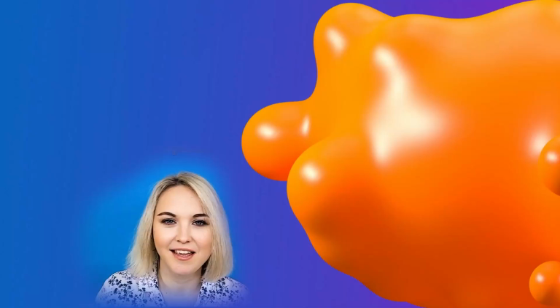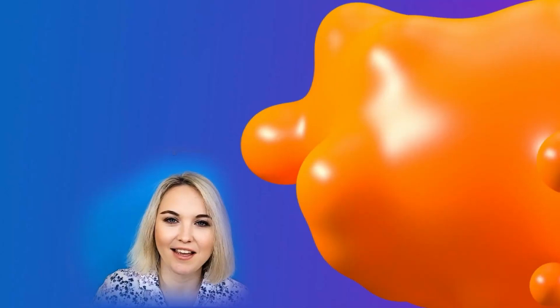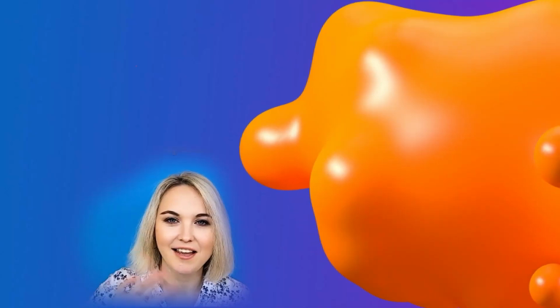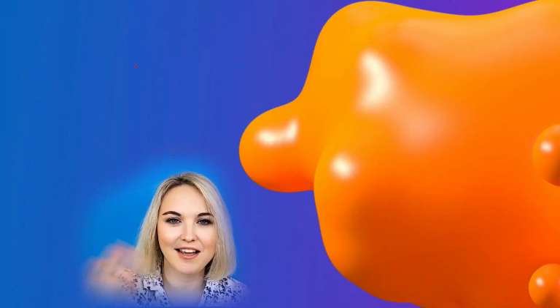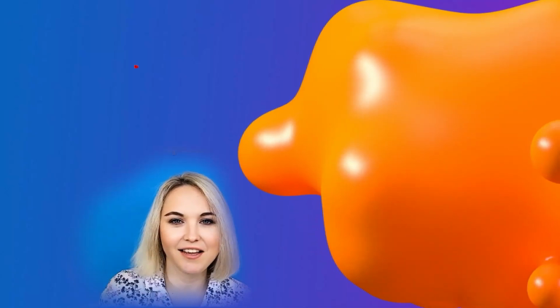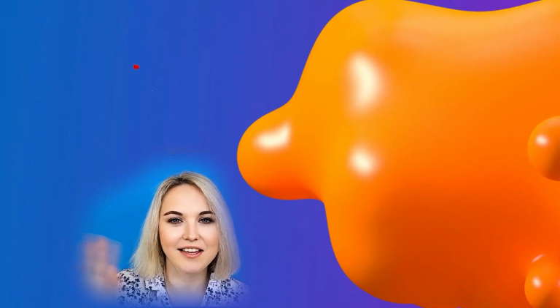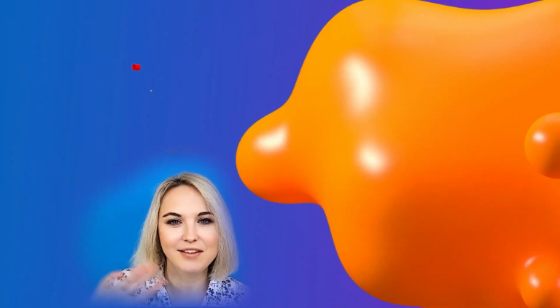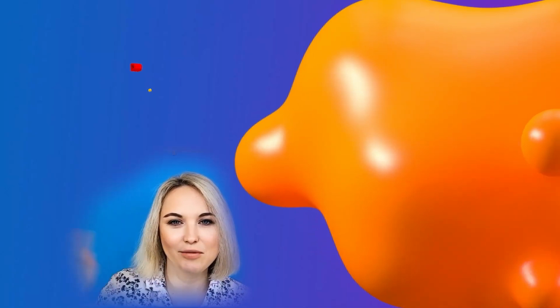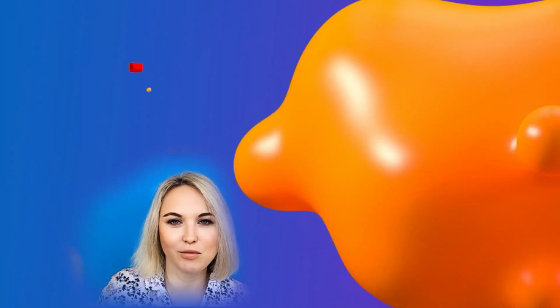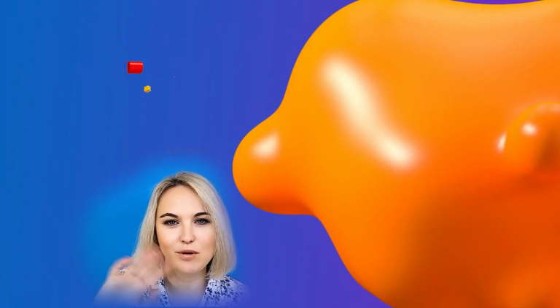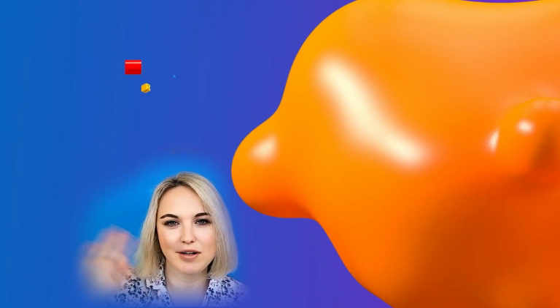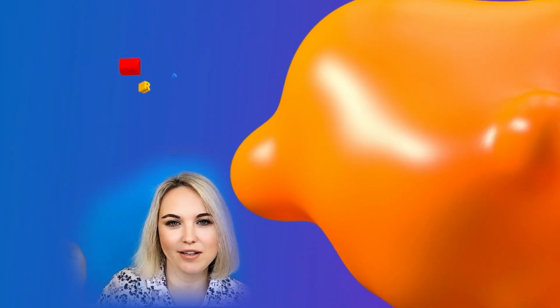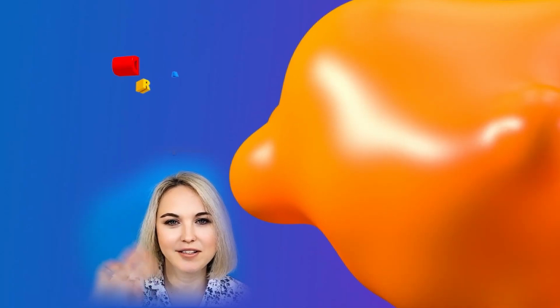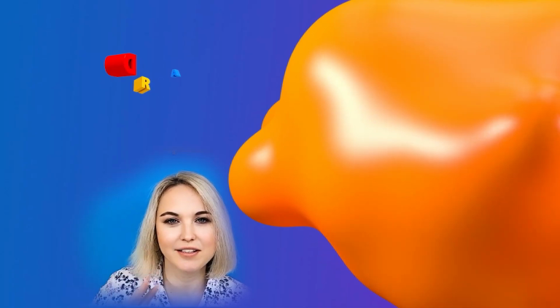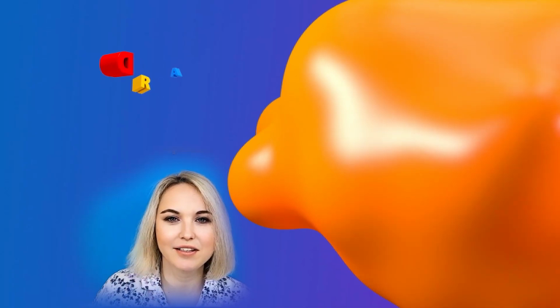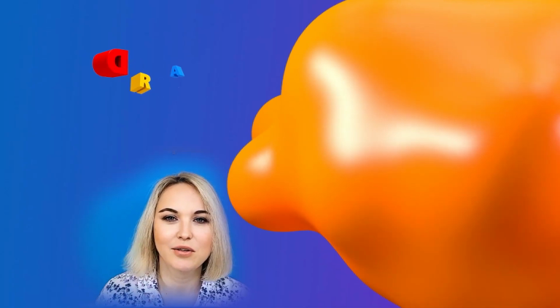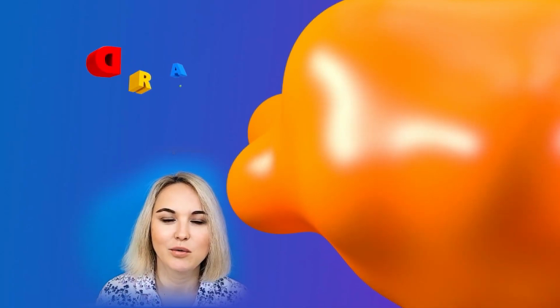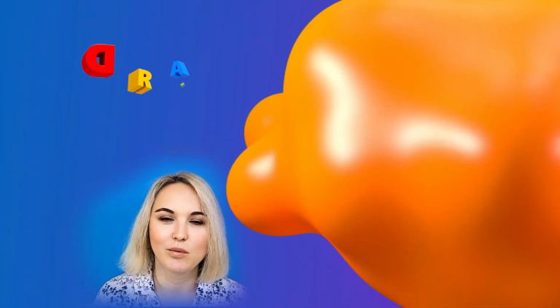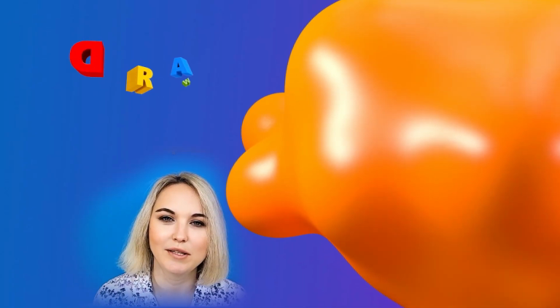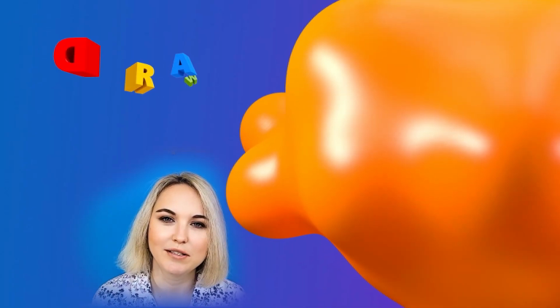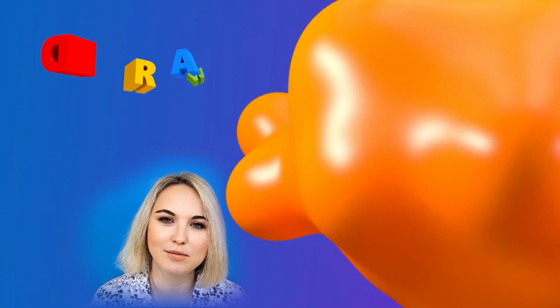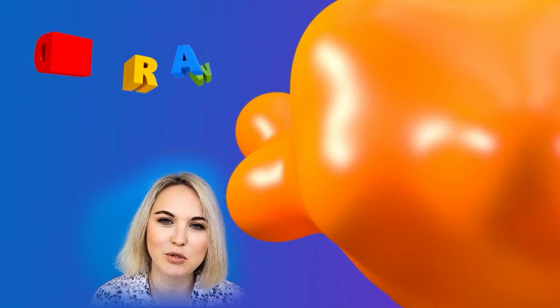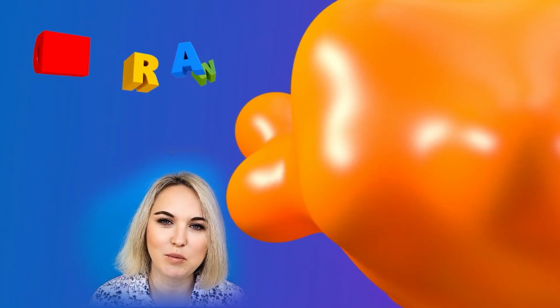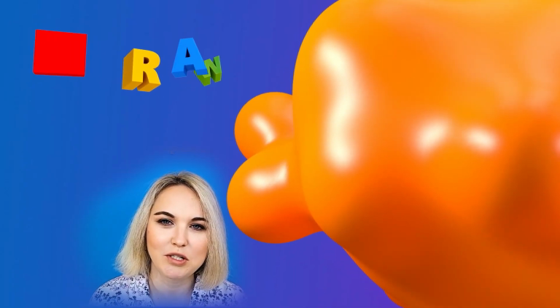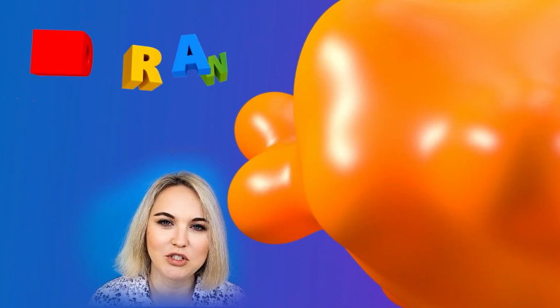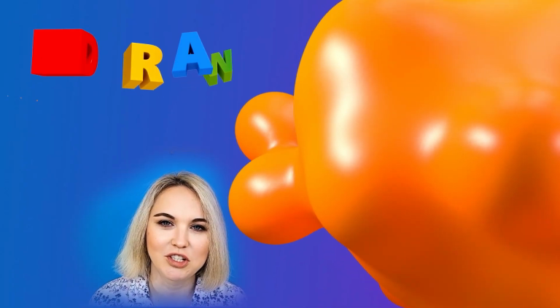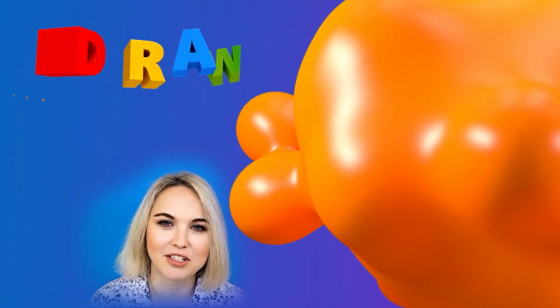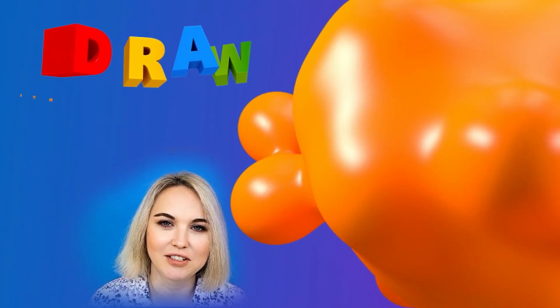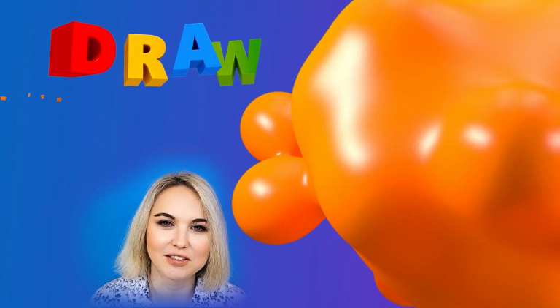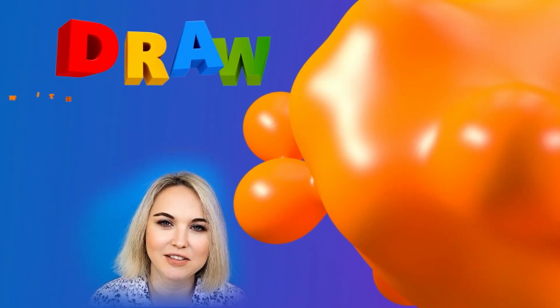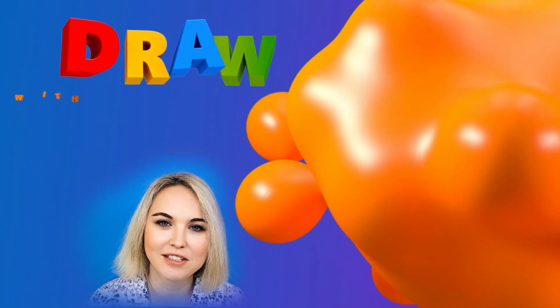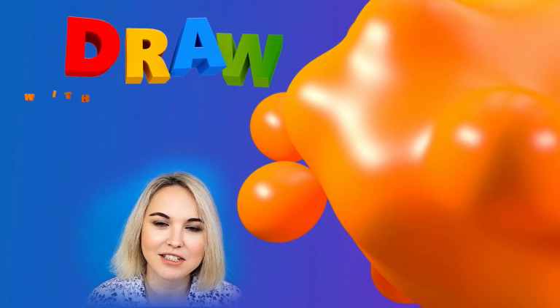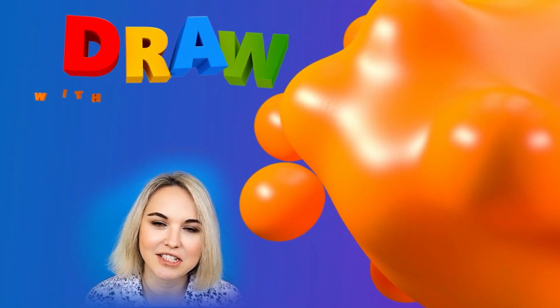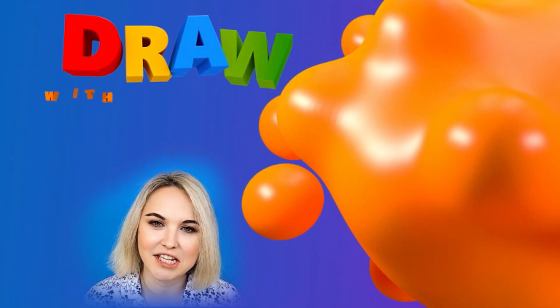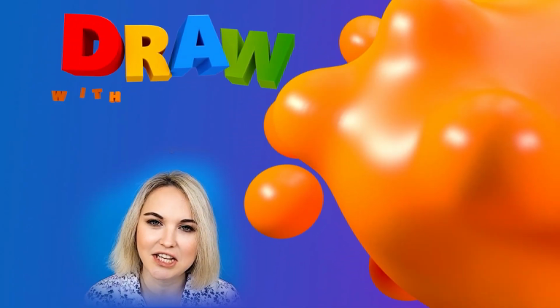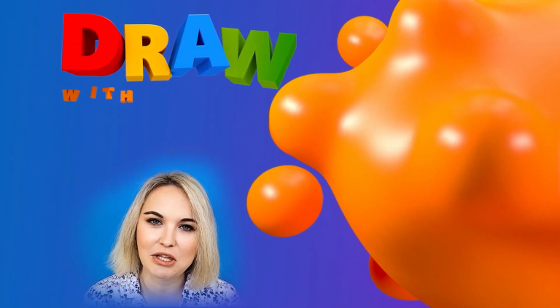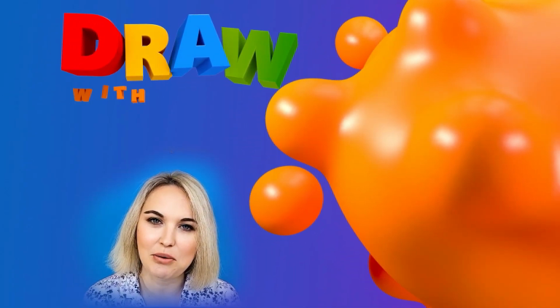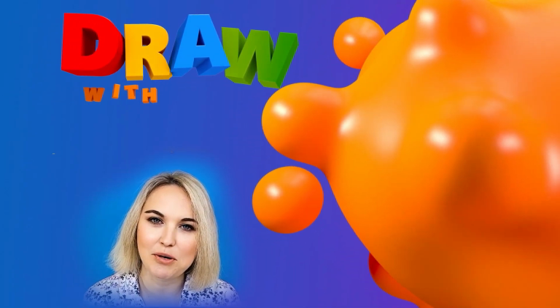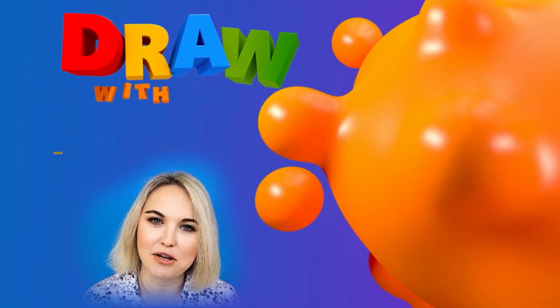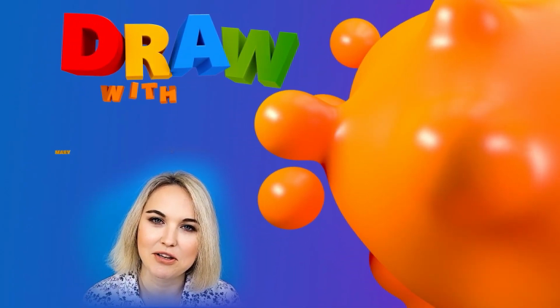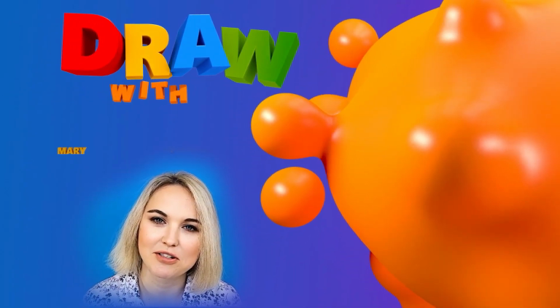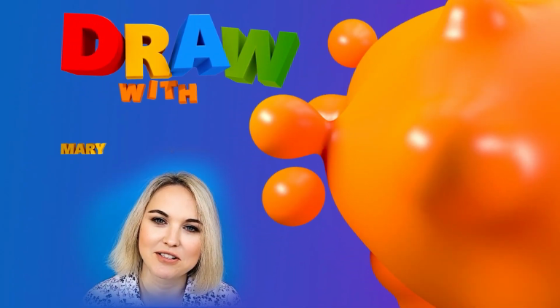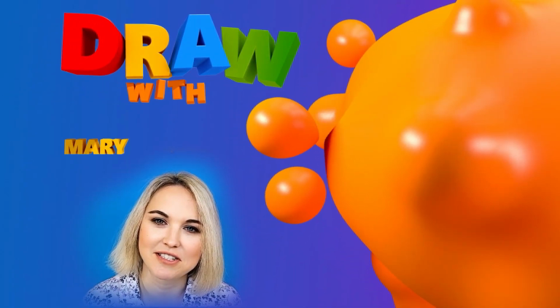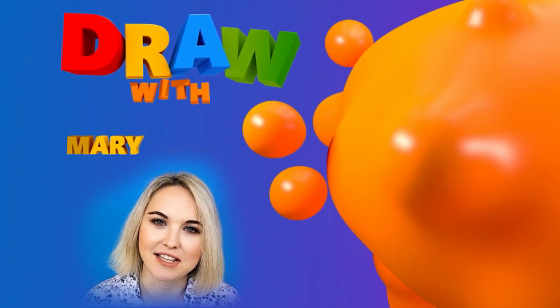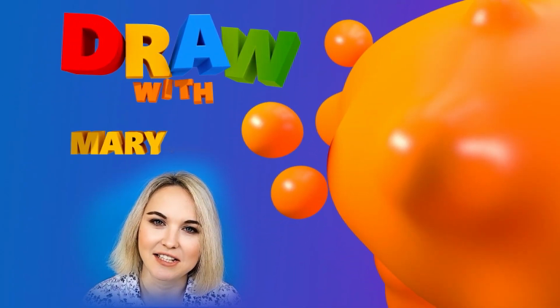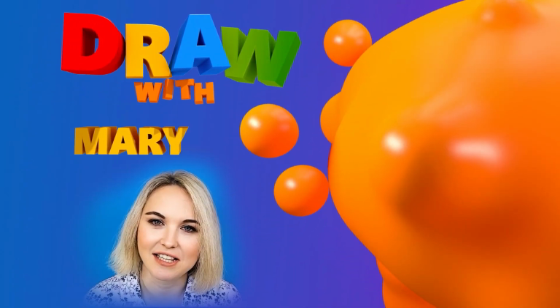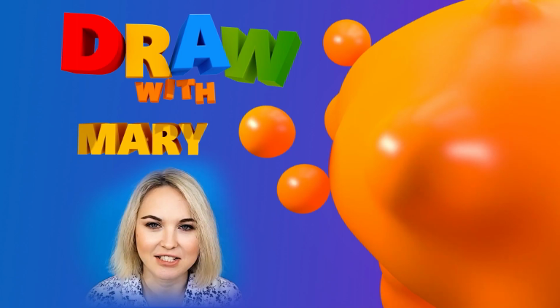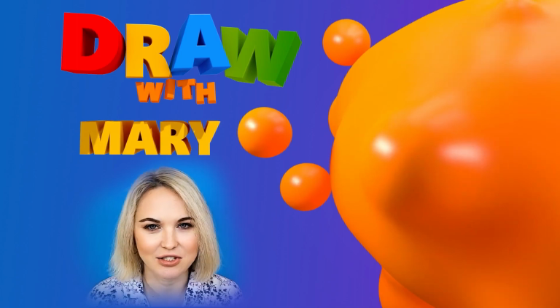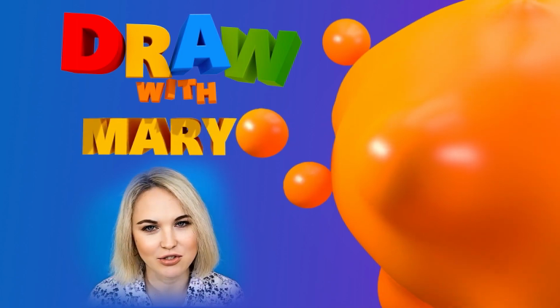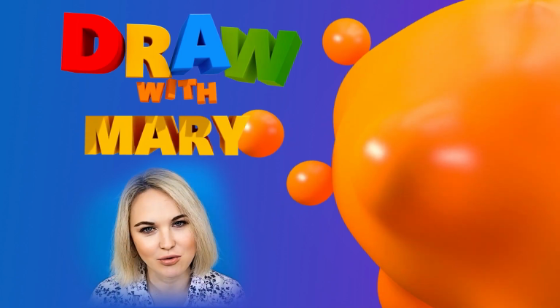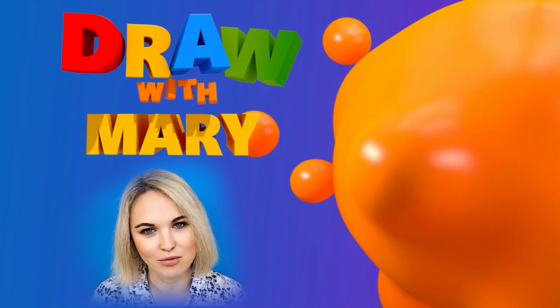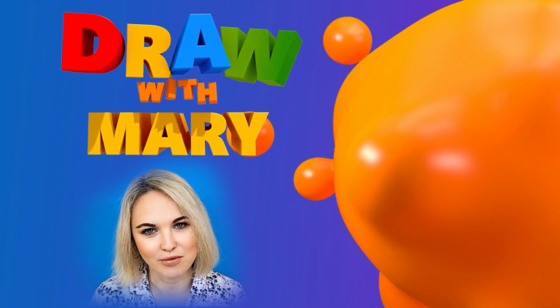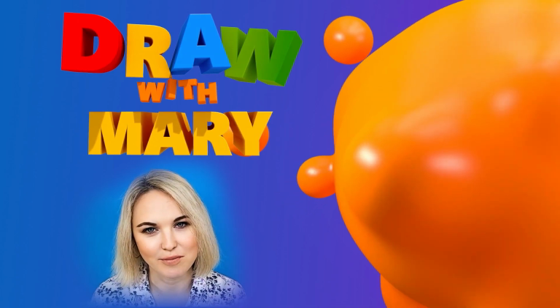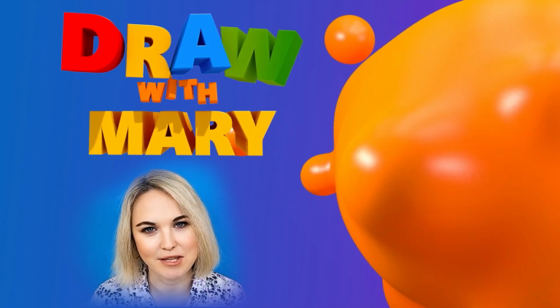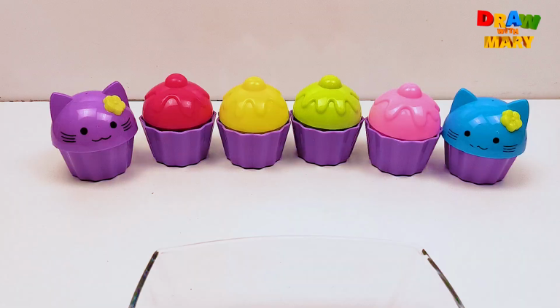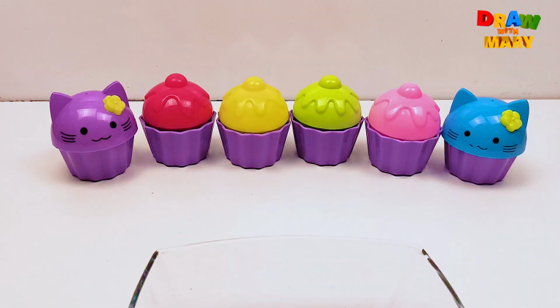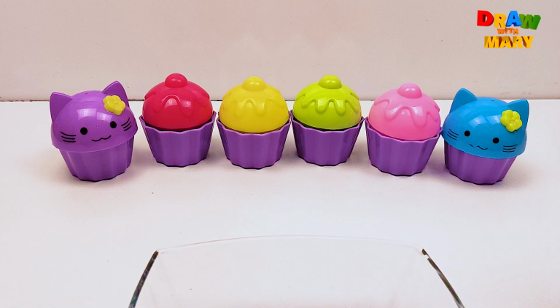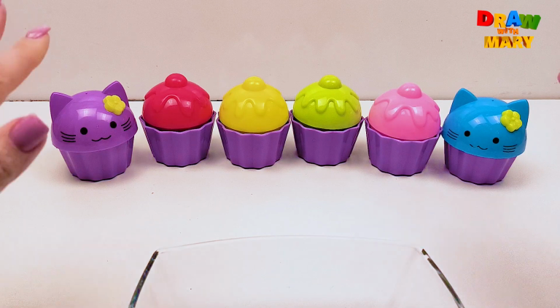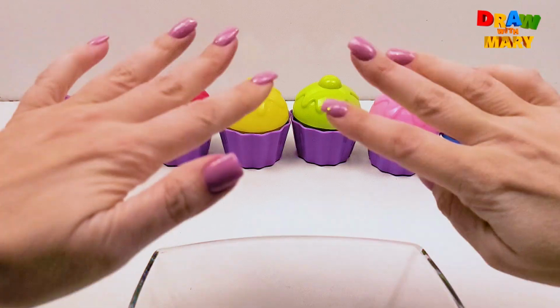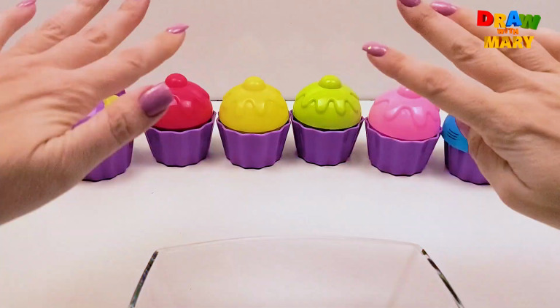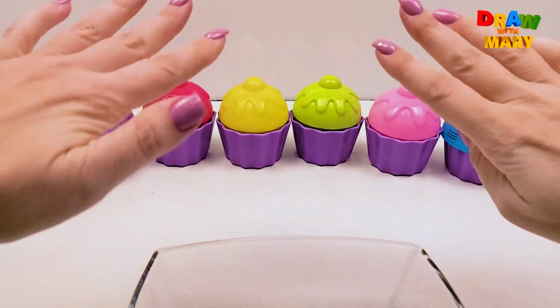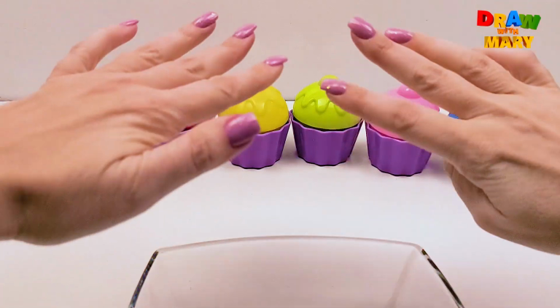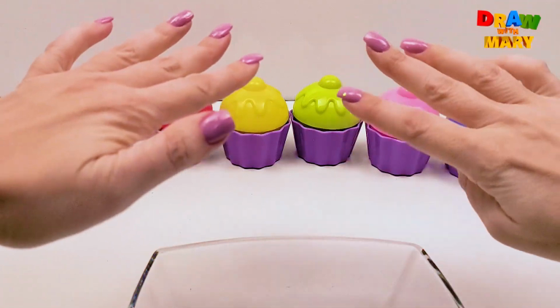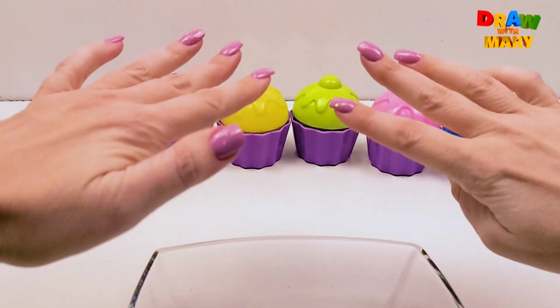Hi, everyone! Welcome to my channel. Take your markers and let's draw with me. Hi, friends!